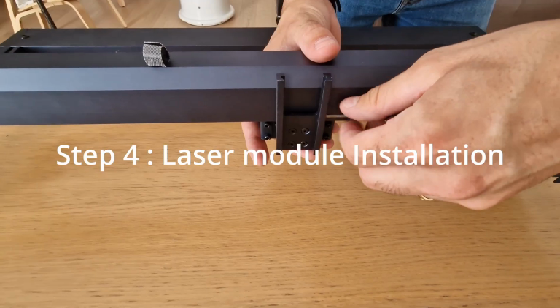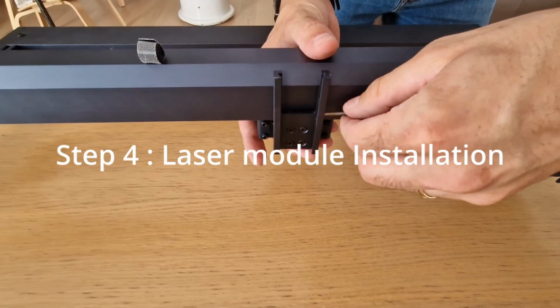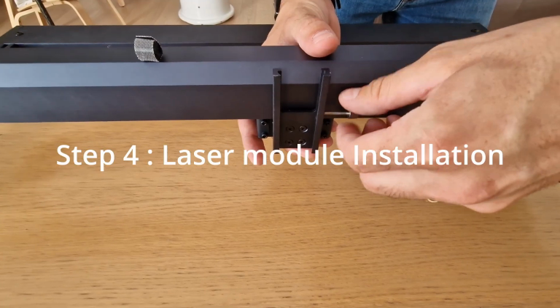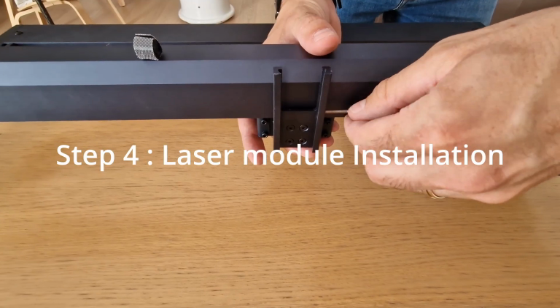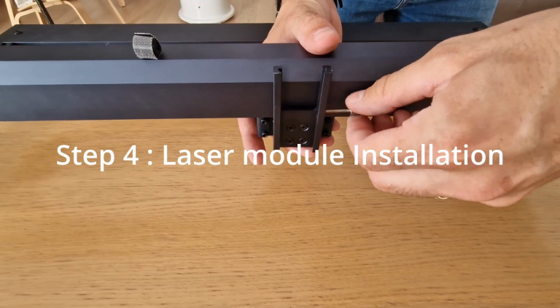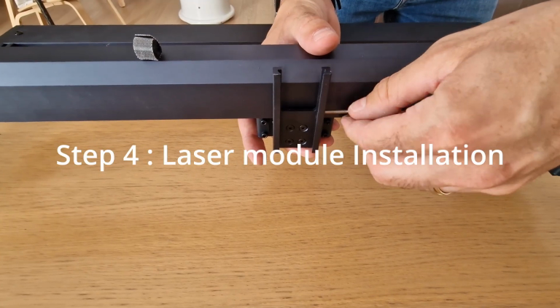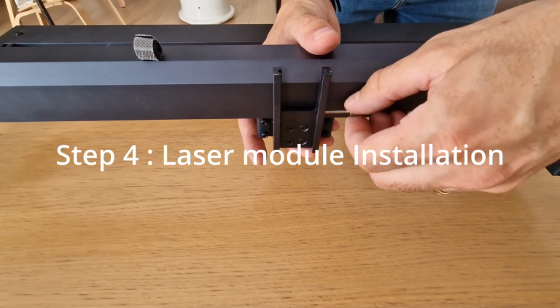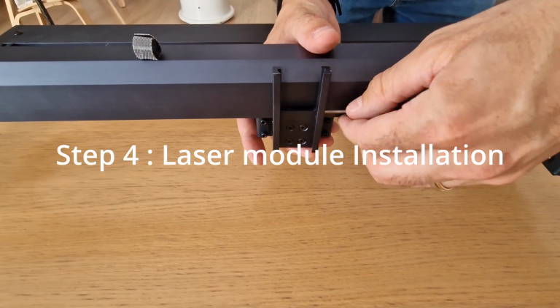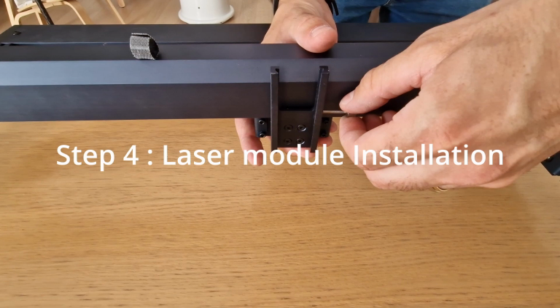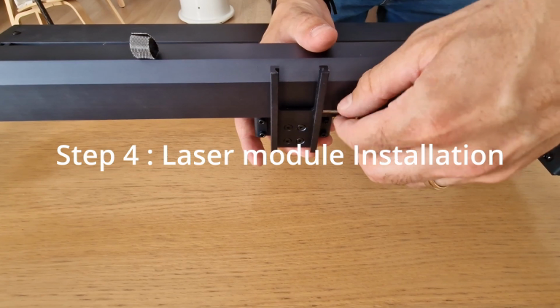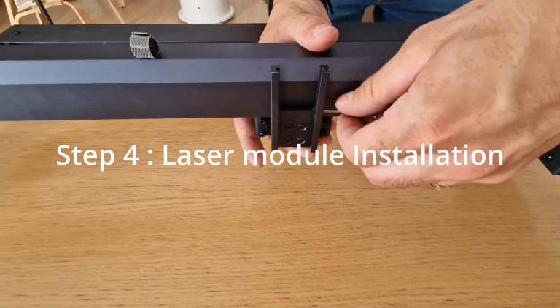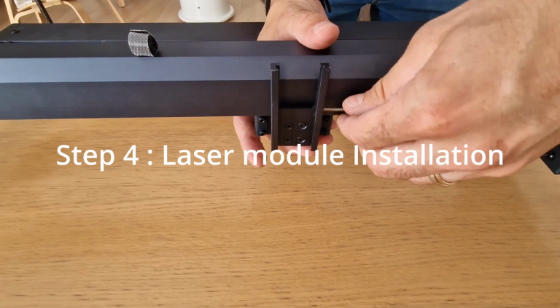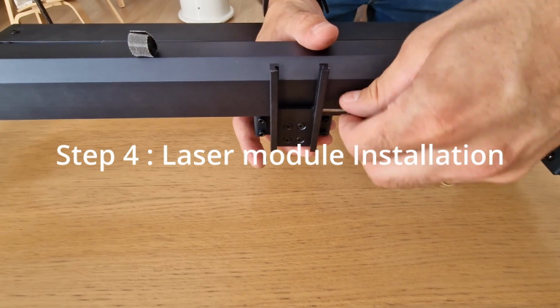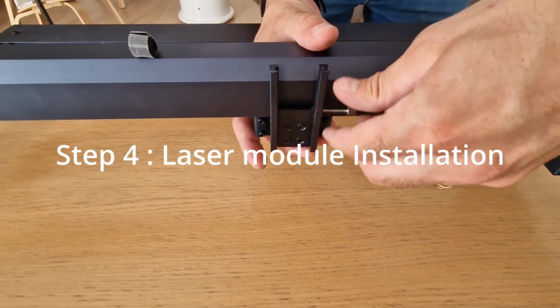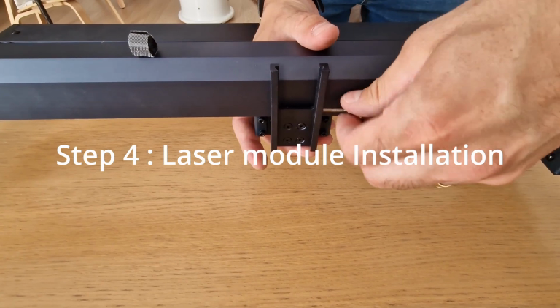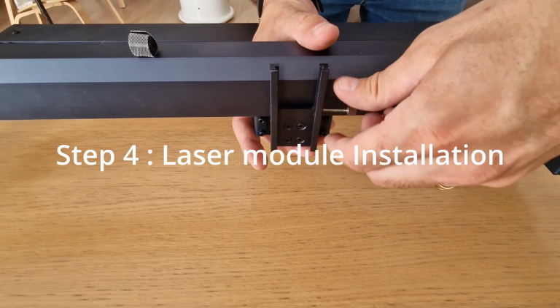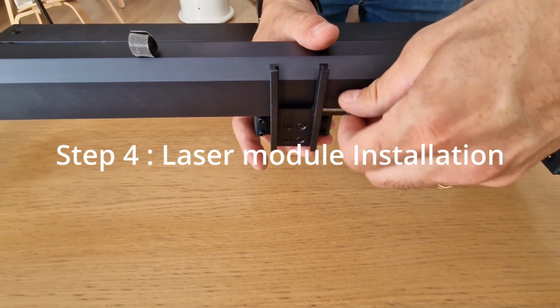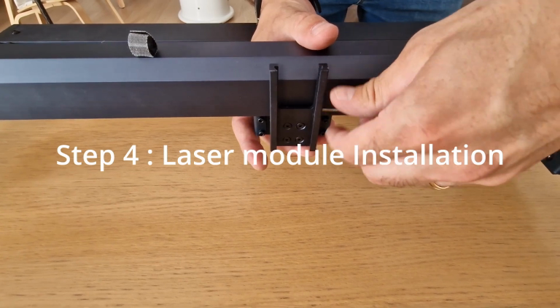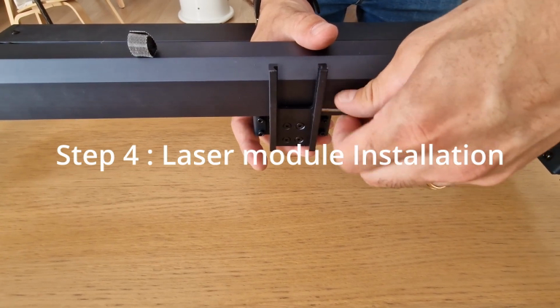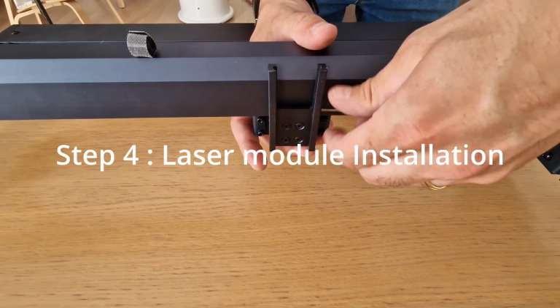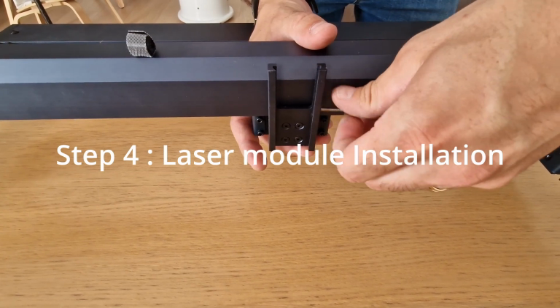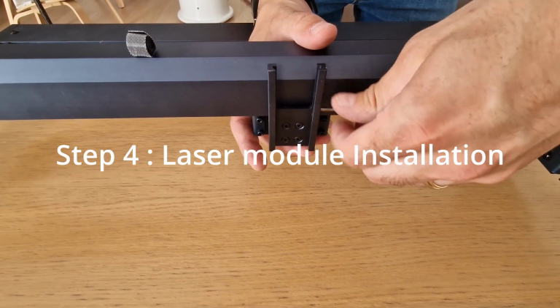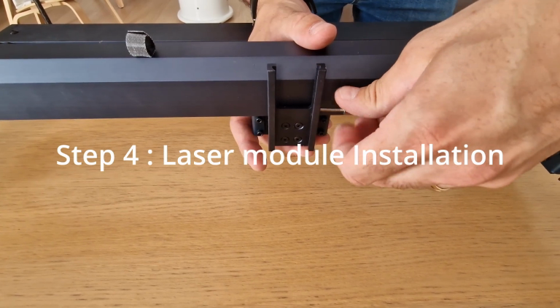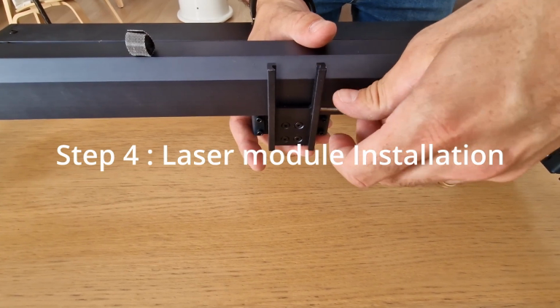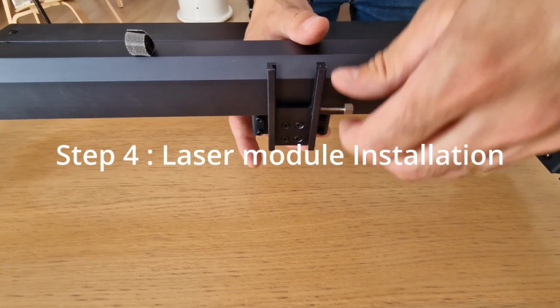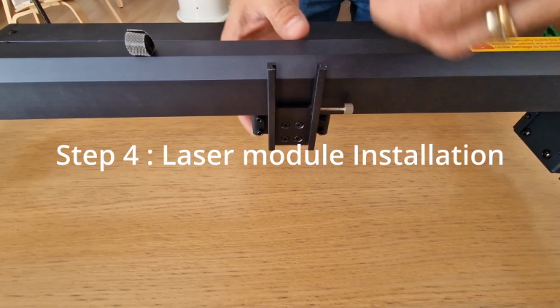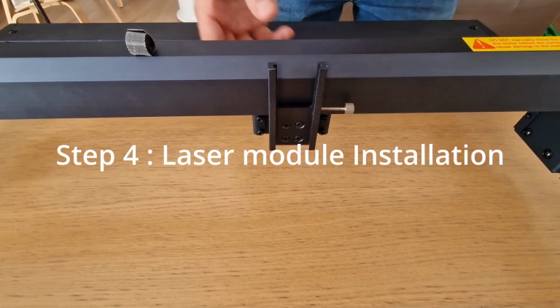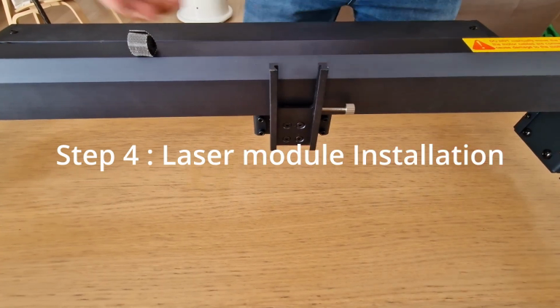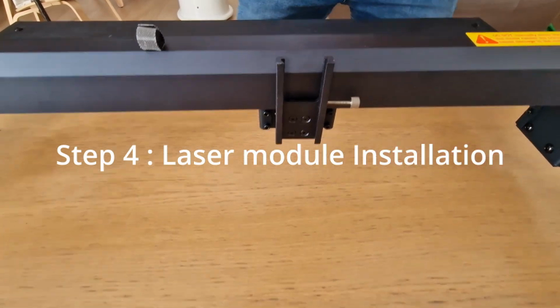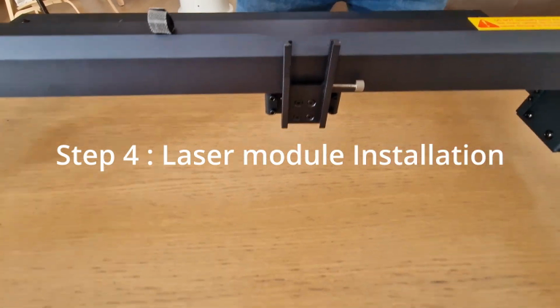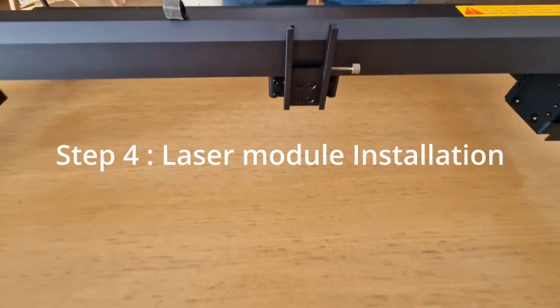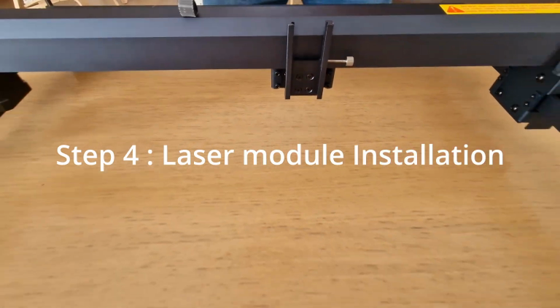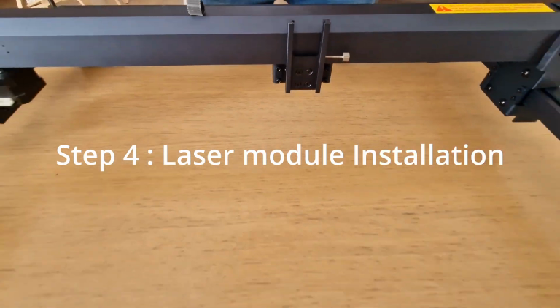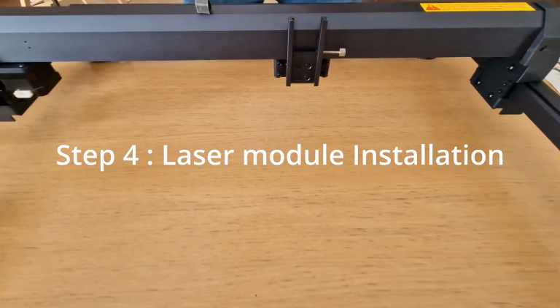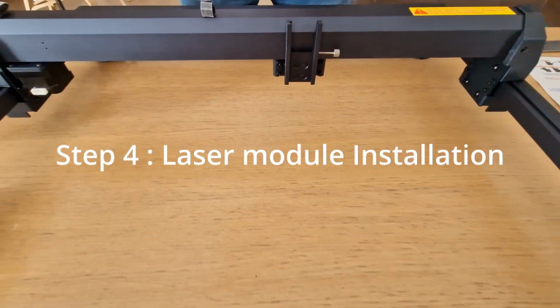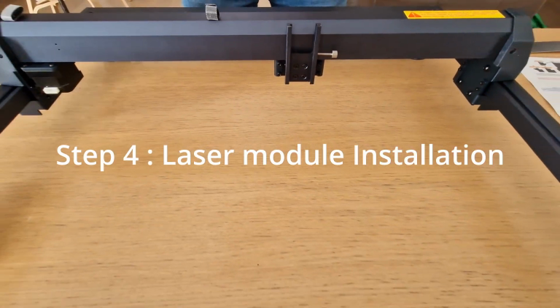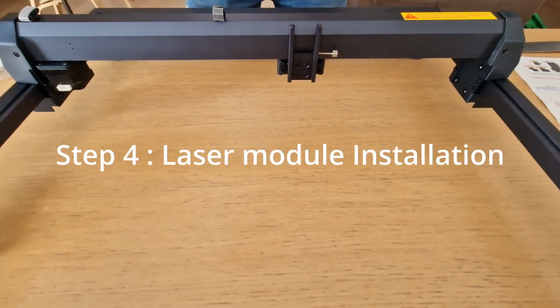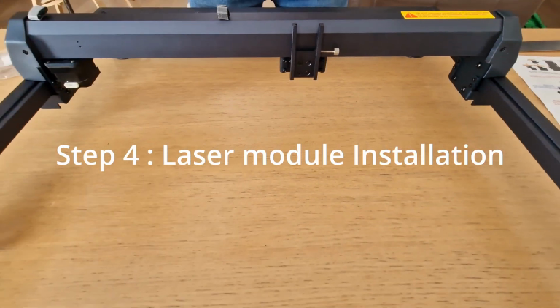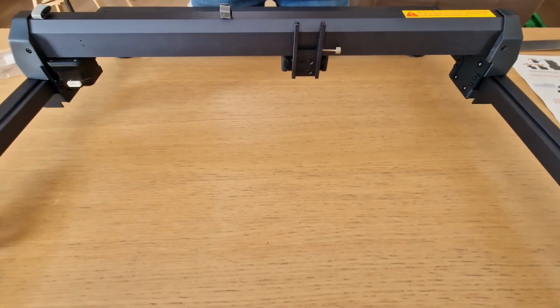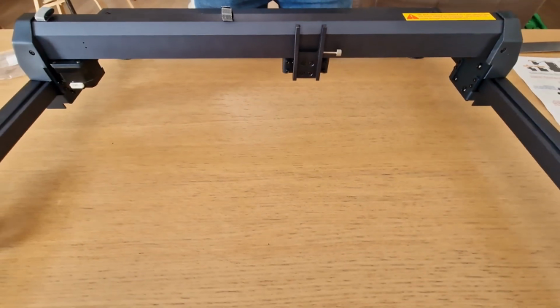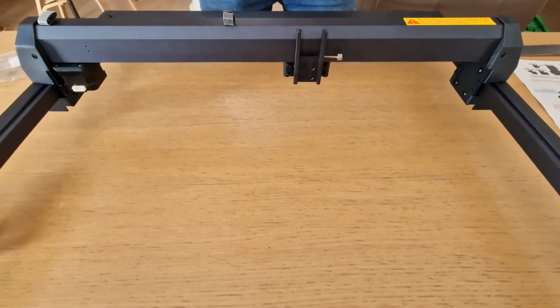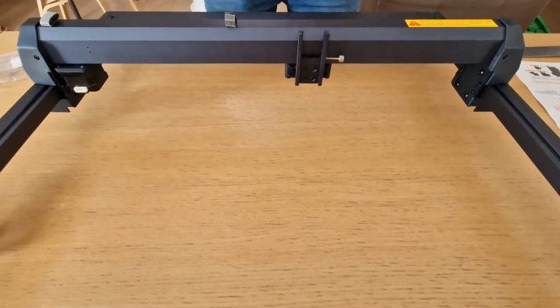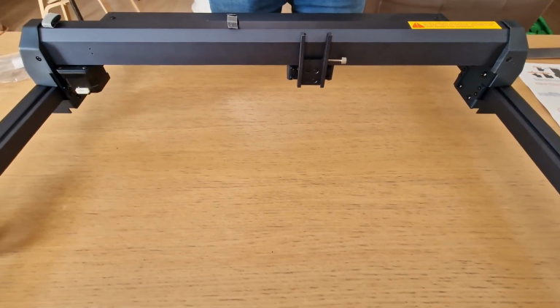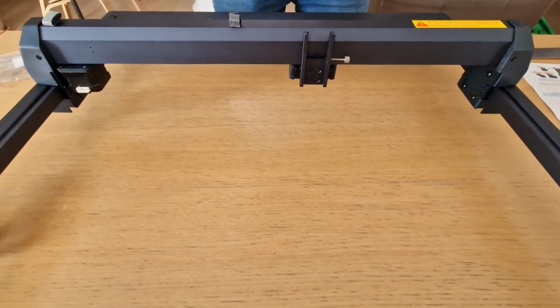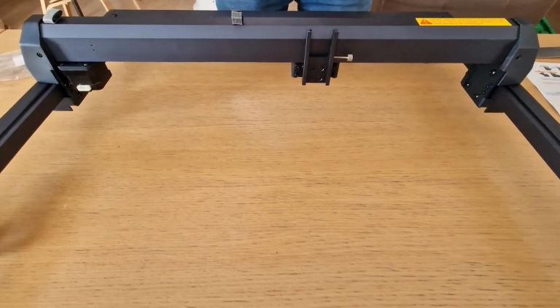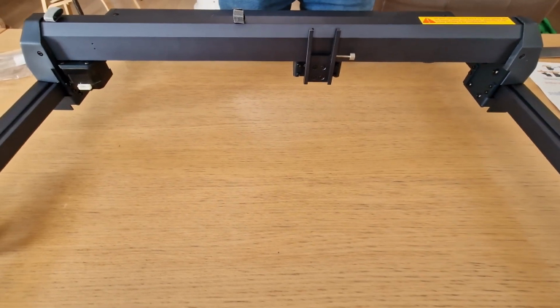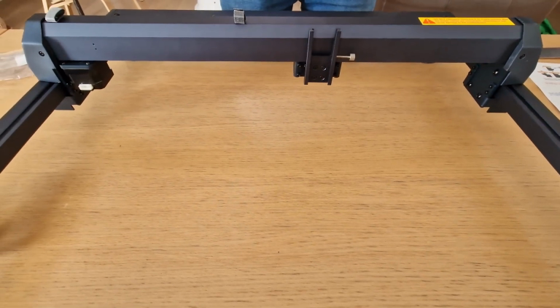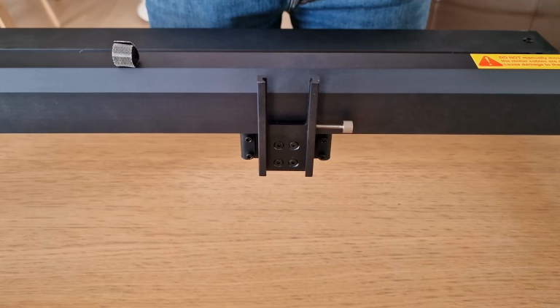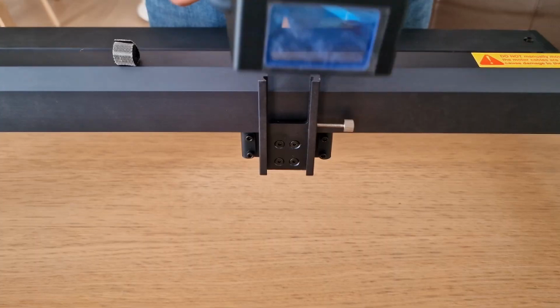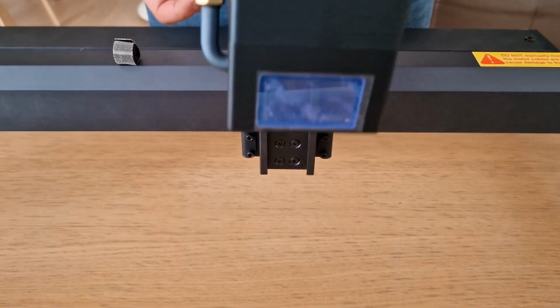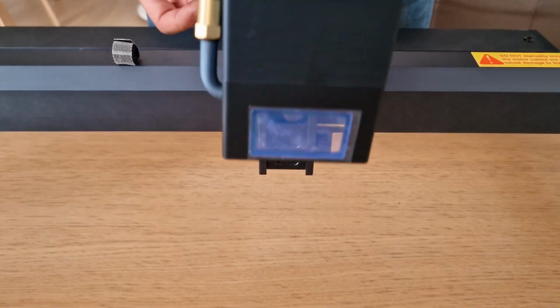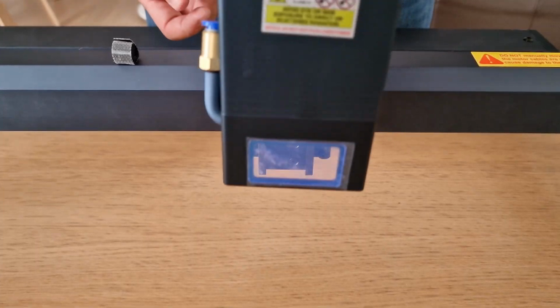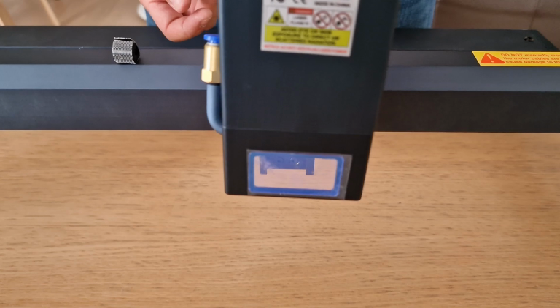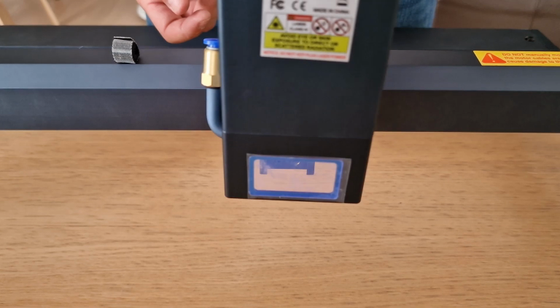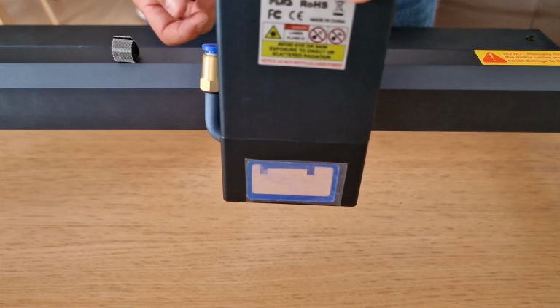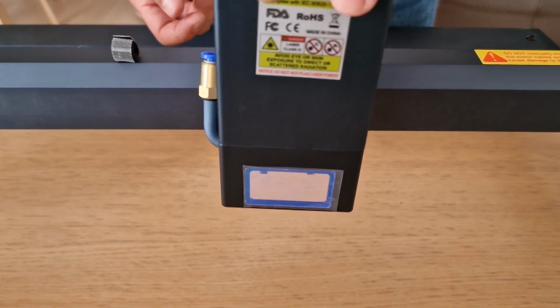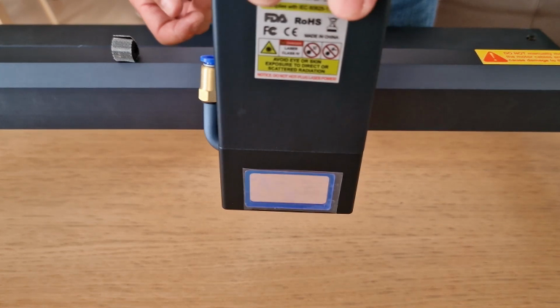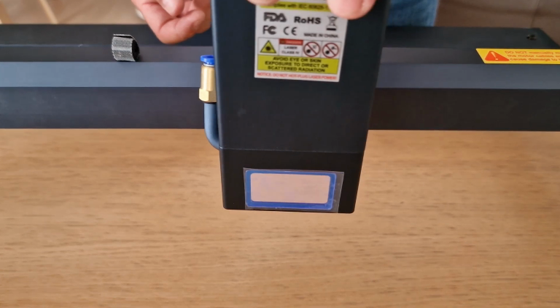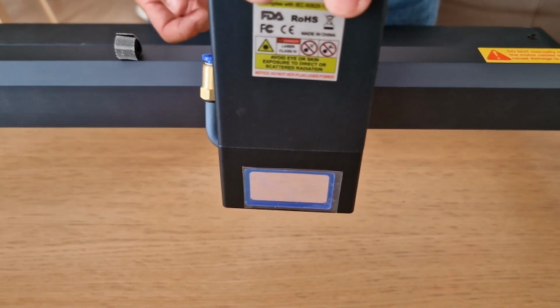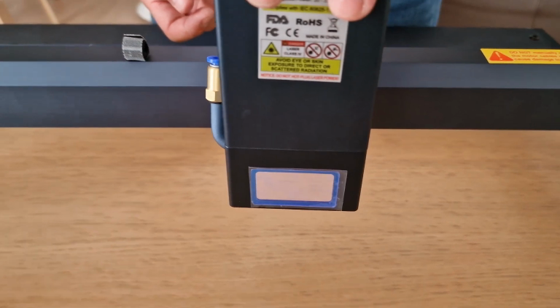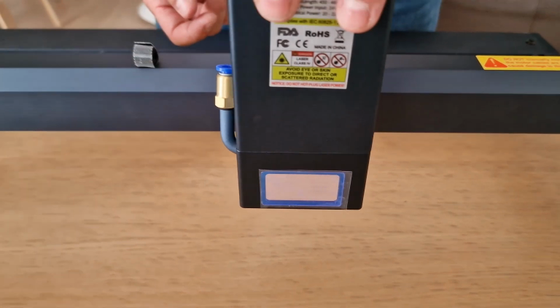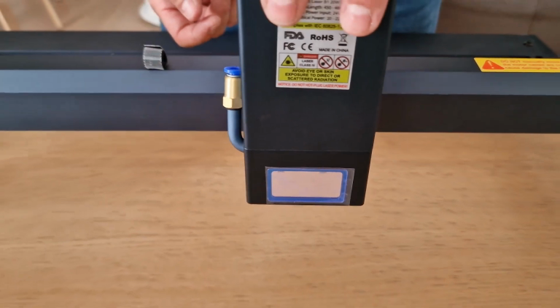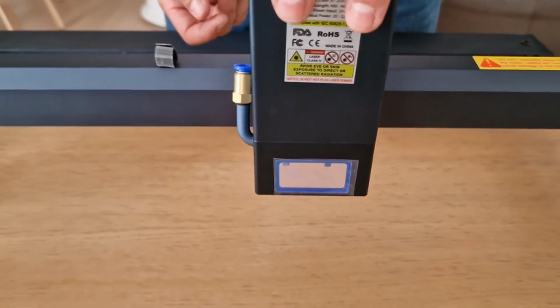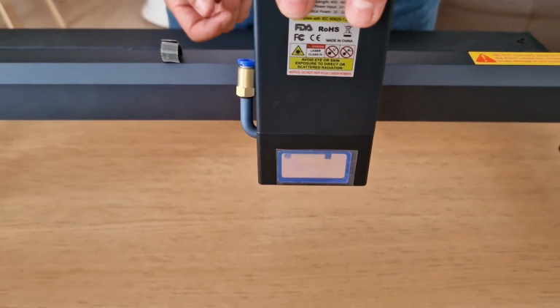We proceed with the laser module installation. These modules have the focus adjustment integrated and this simplifies the operation during the job.